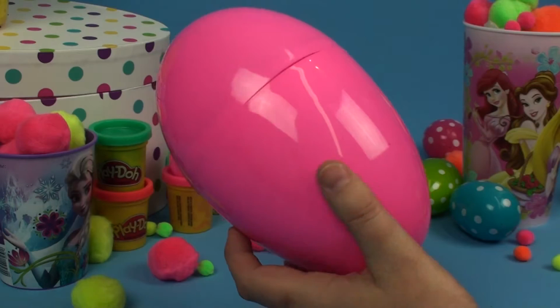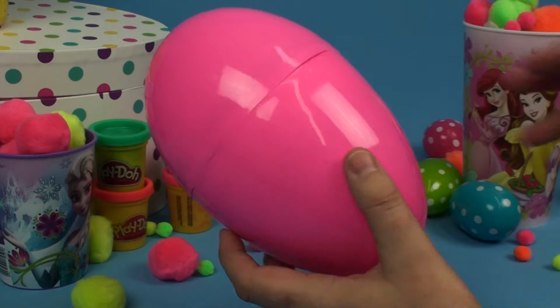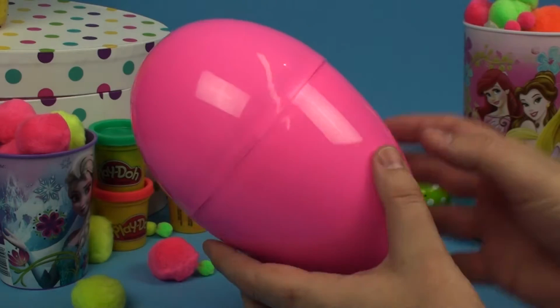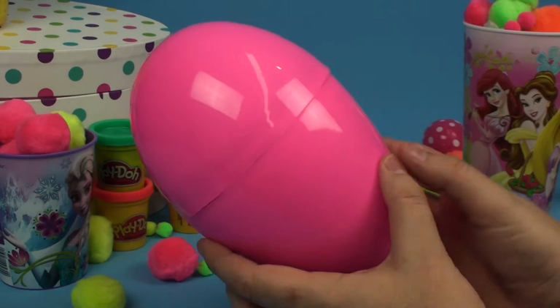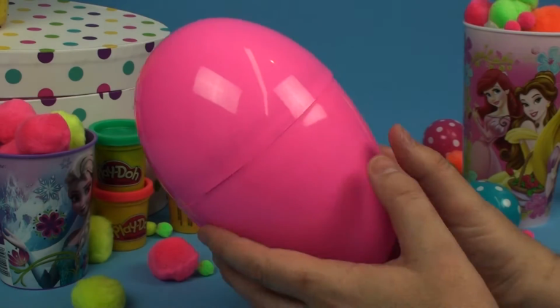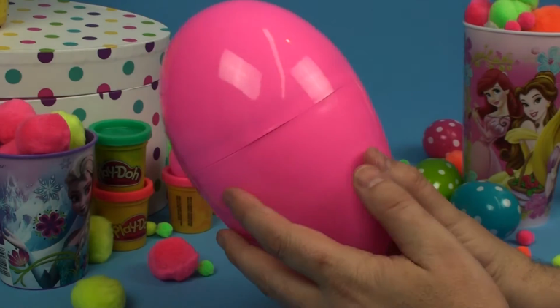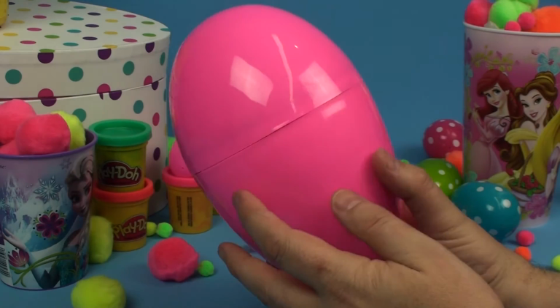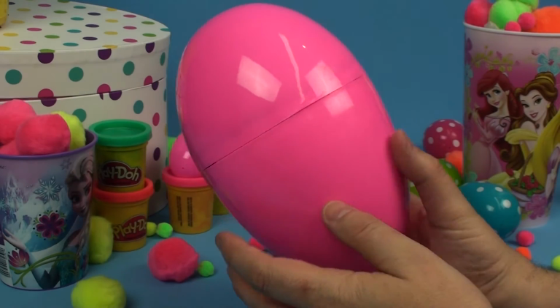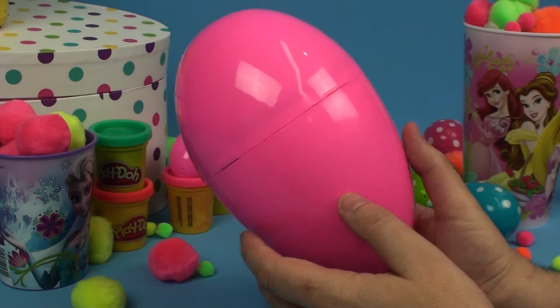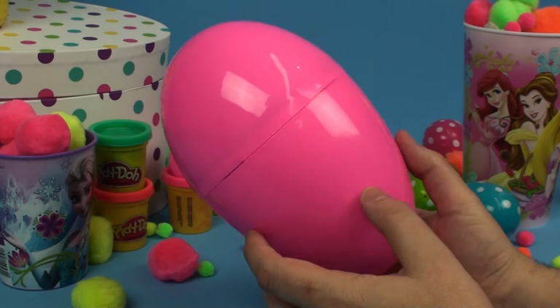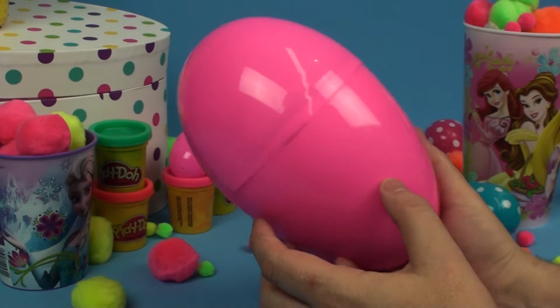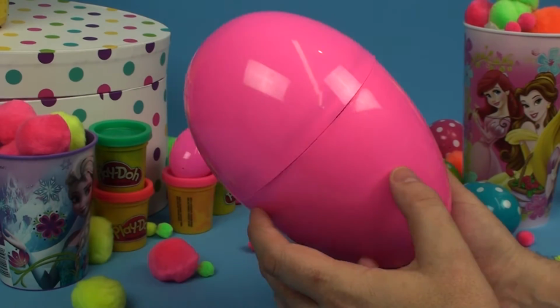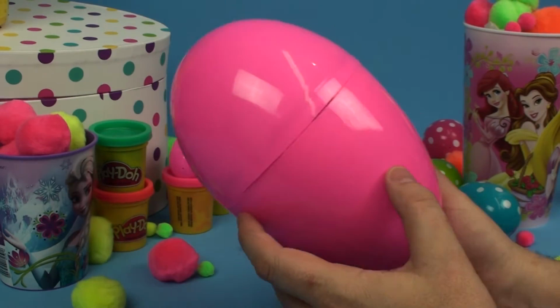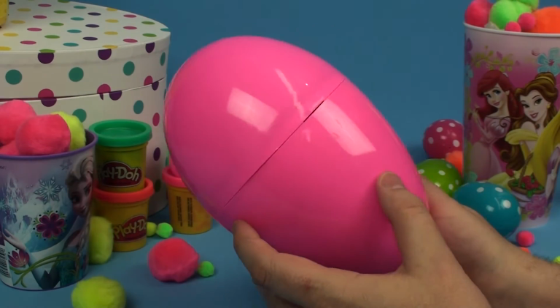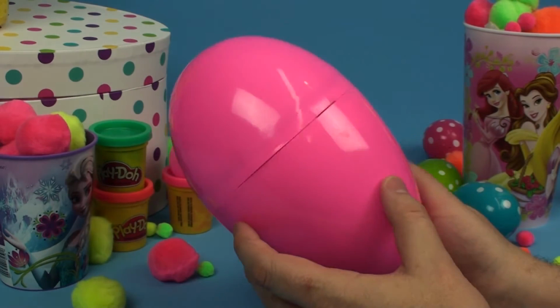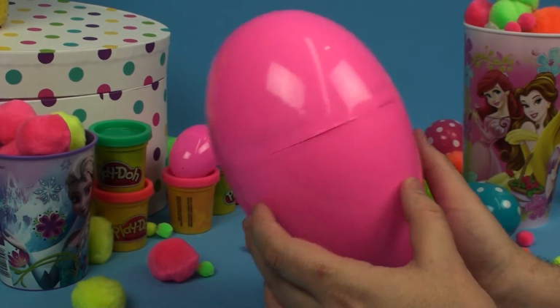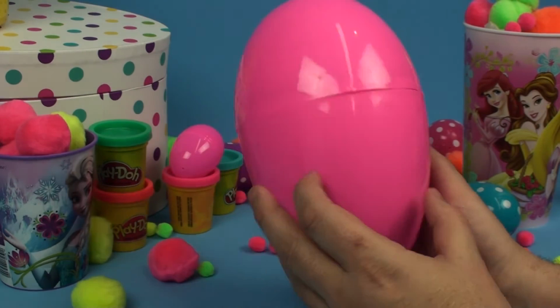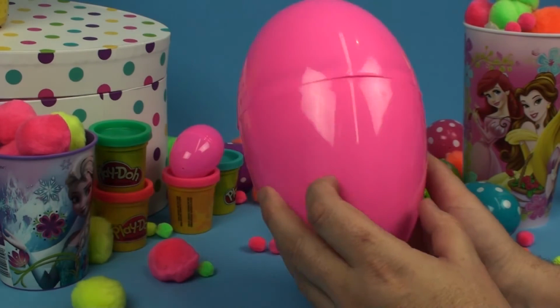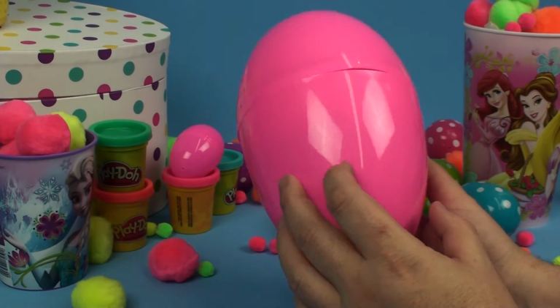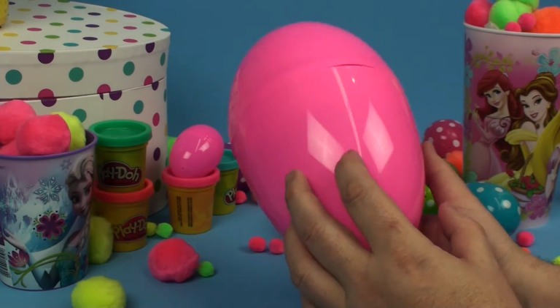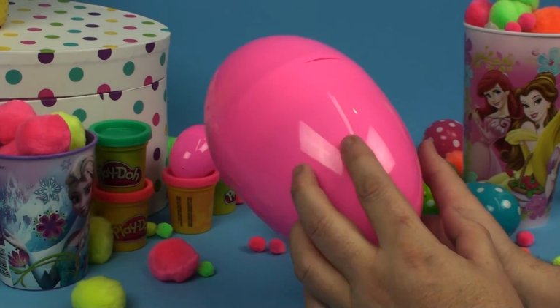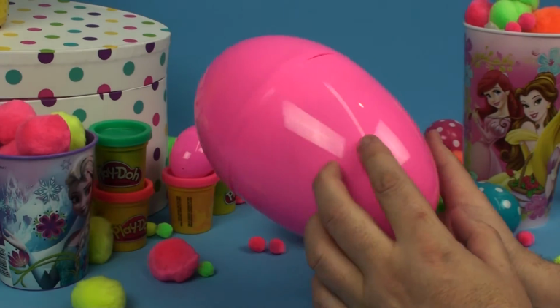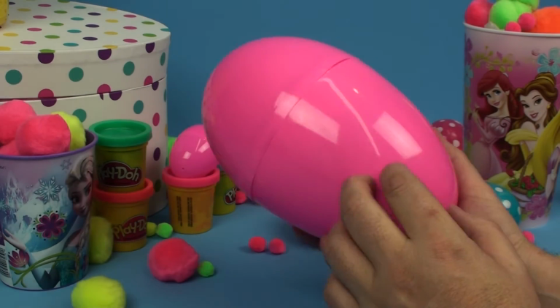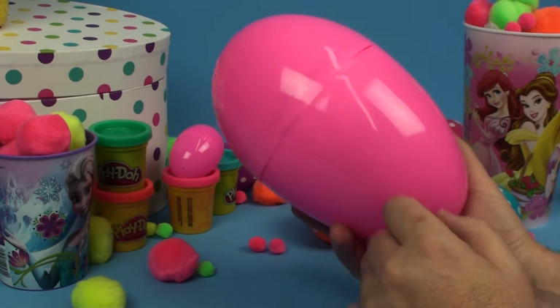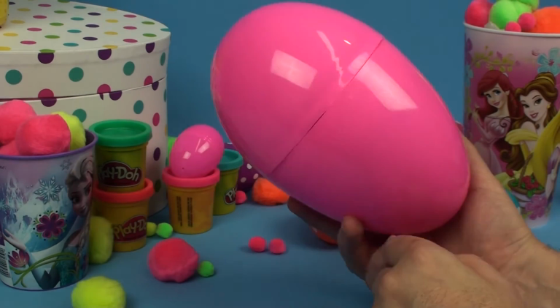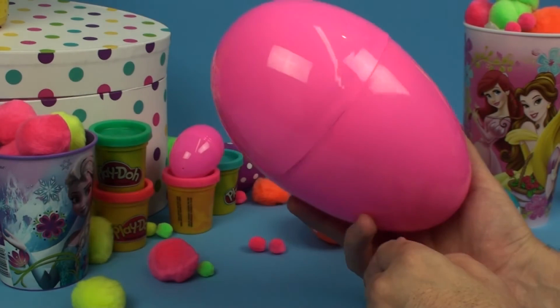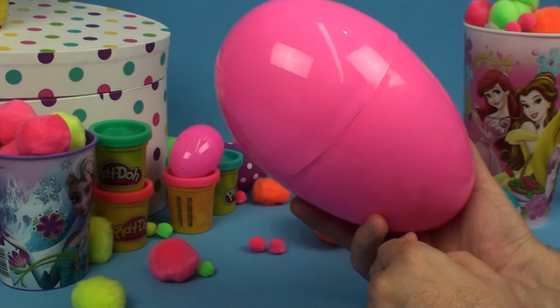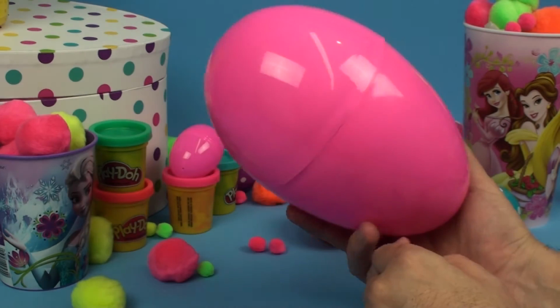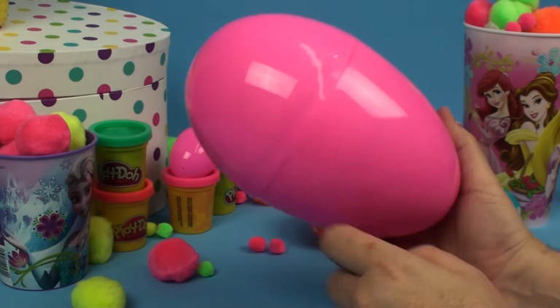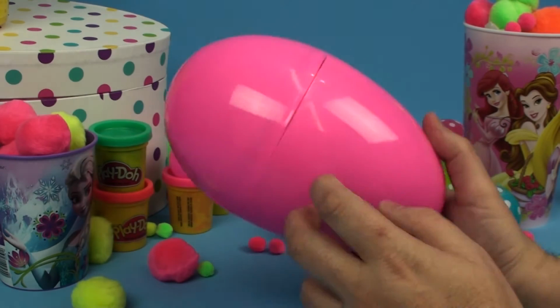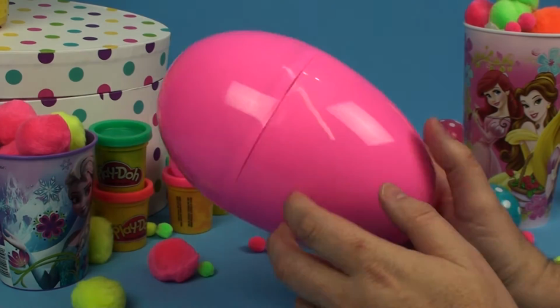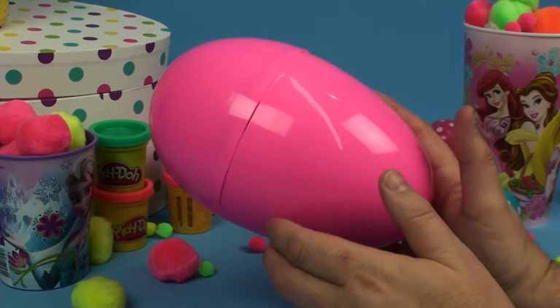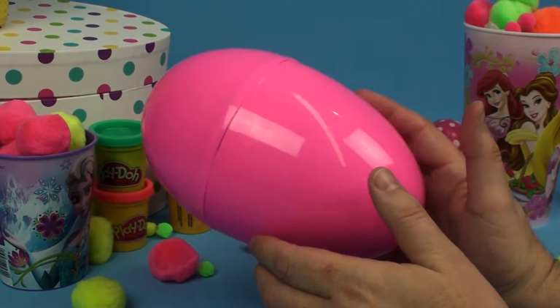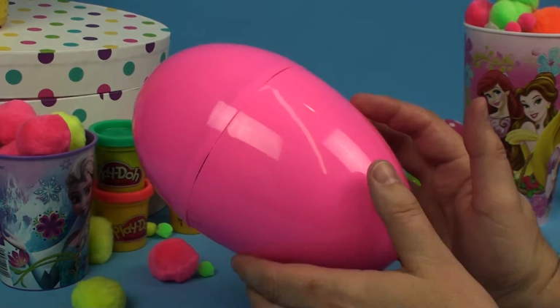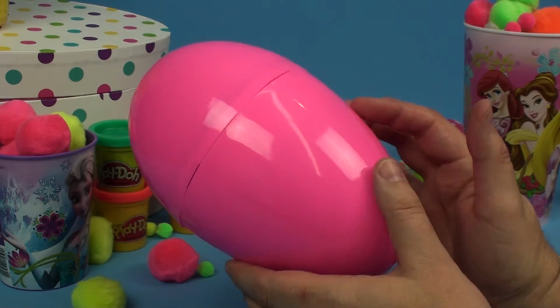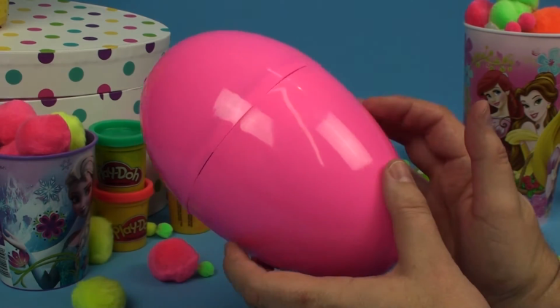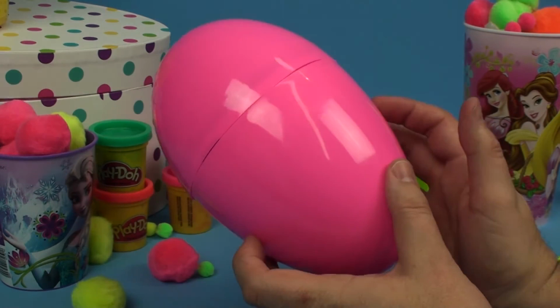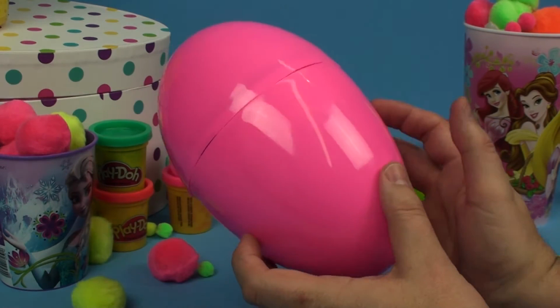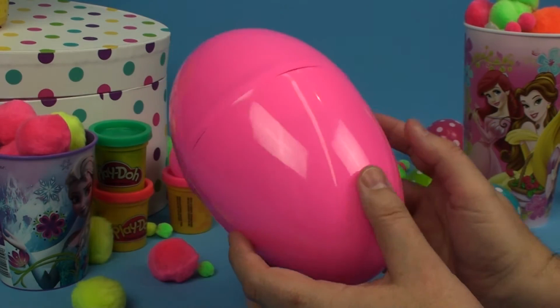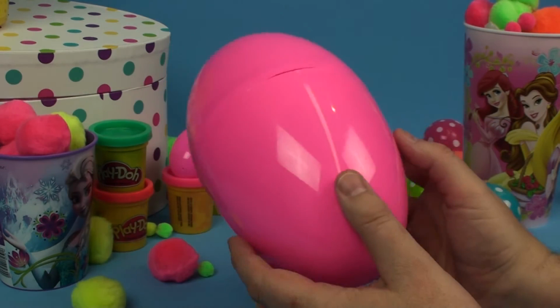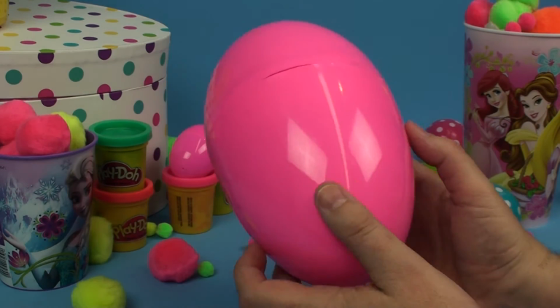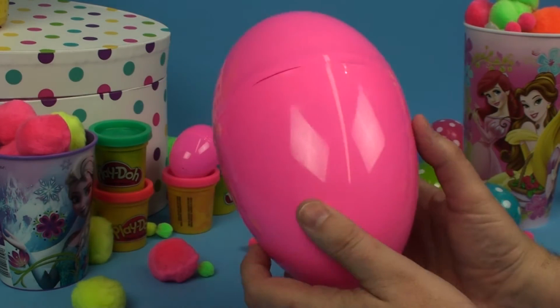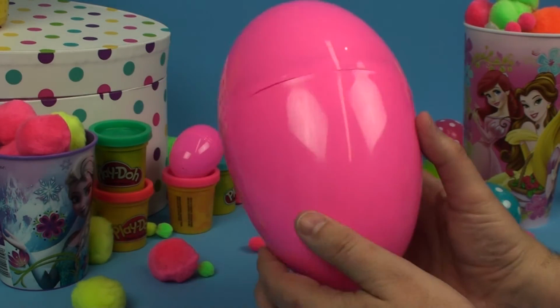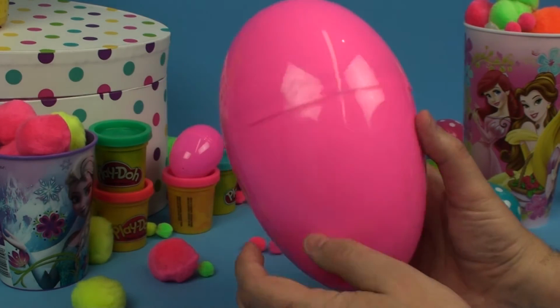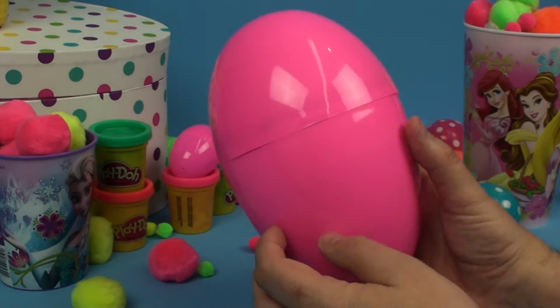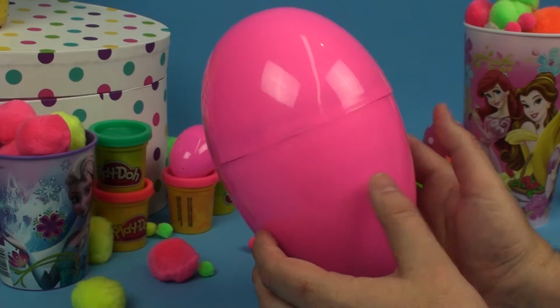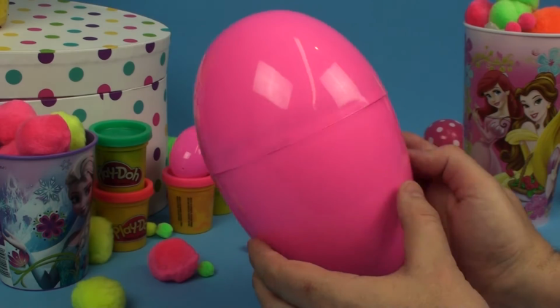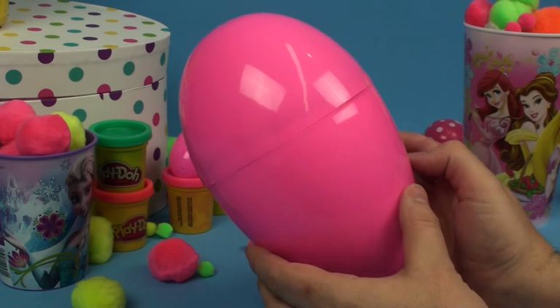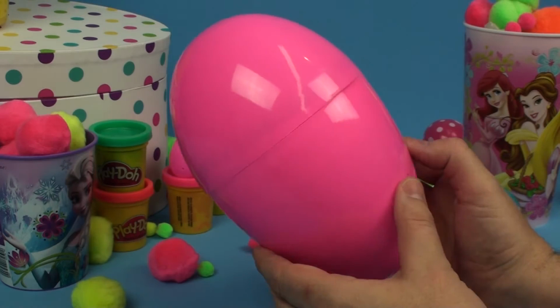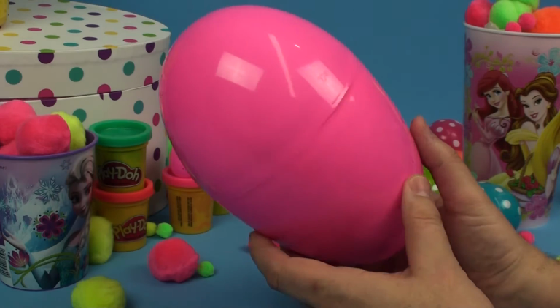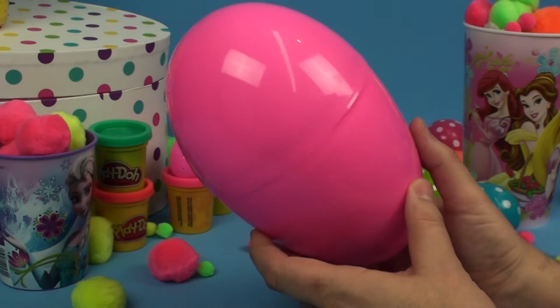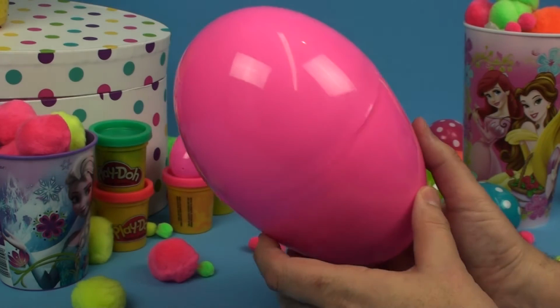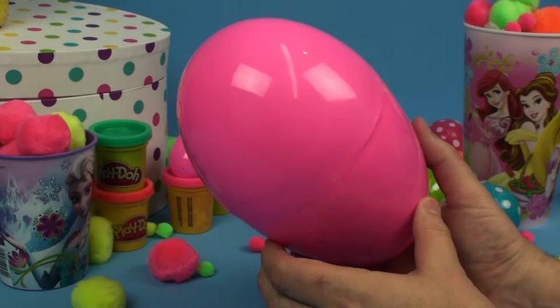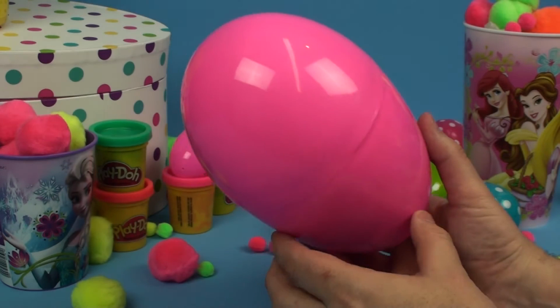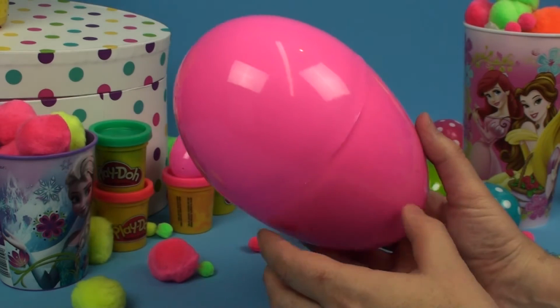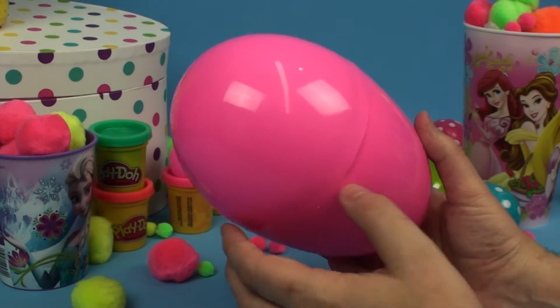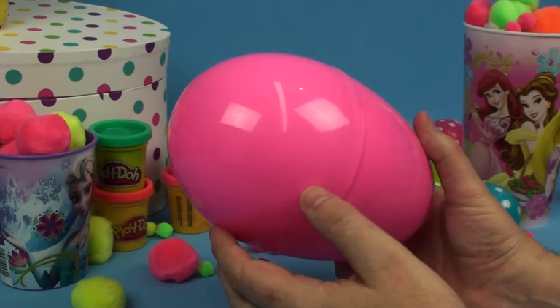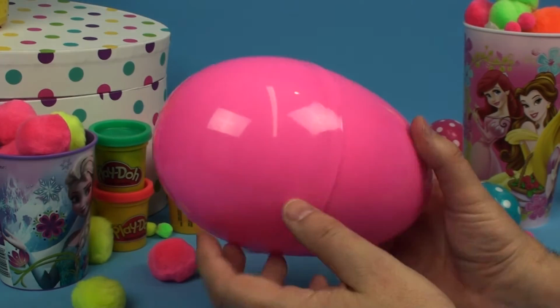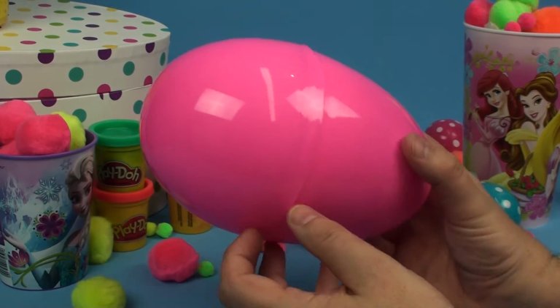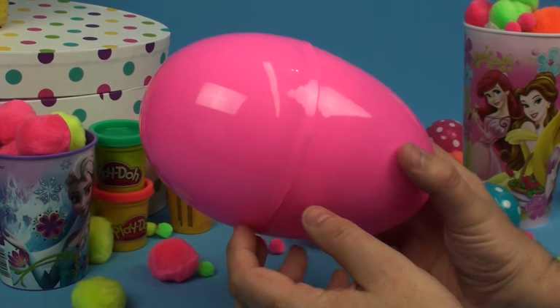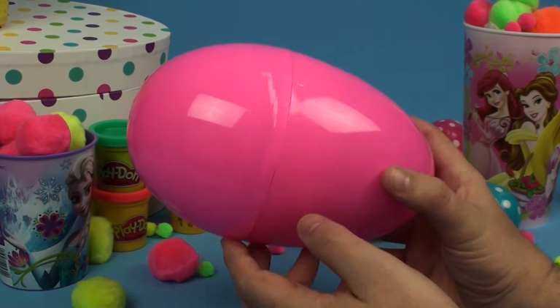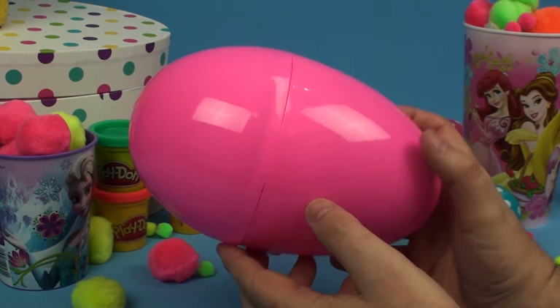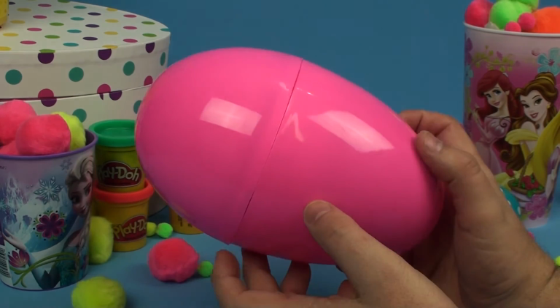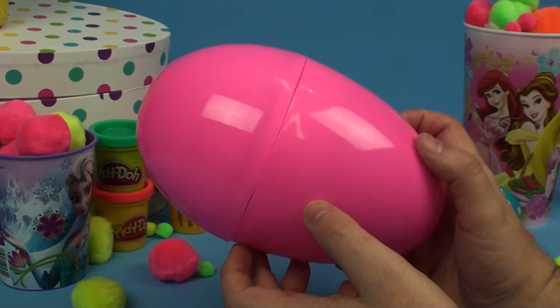Hi there, welcome to the Unboxing Toys channel. Today I've got this big pink egg right here. I'm so excited to see what's inside here. Shall we open it up?